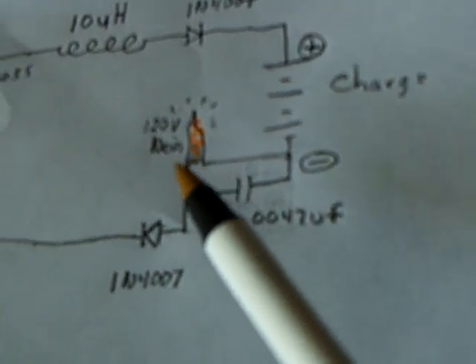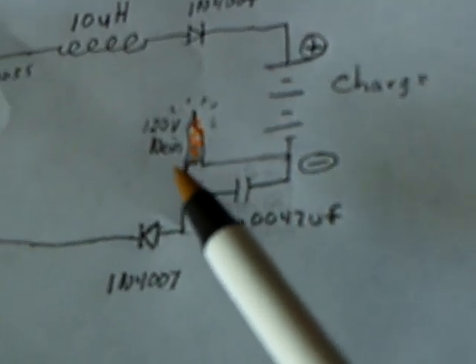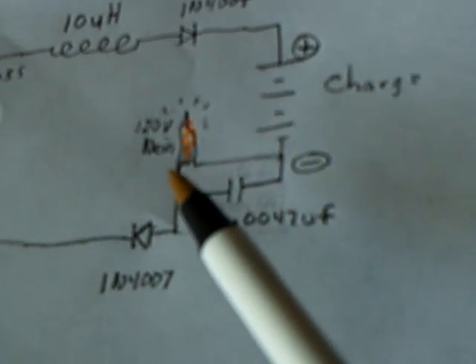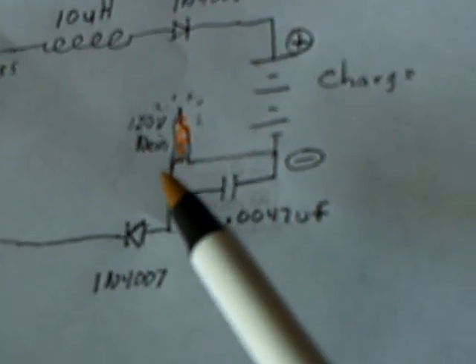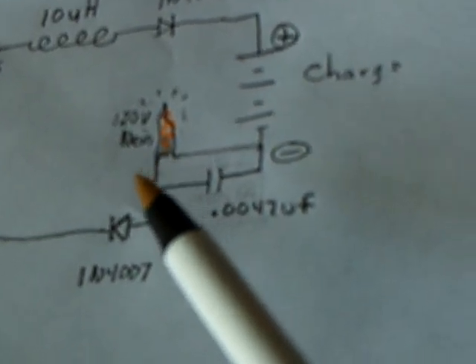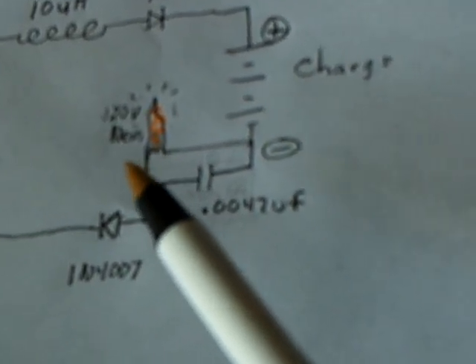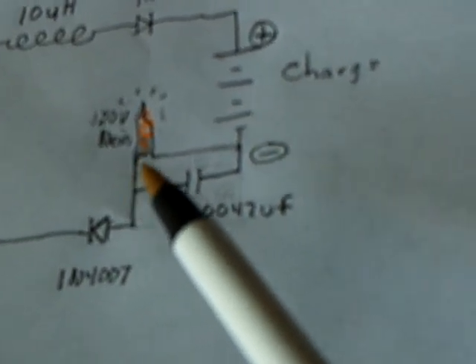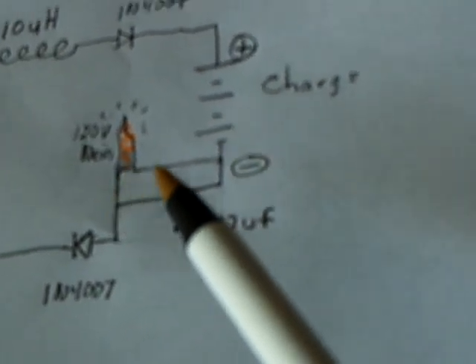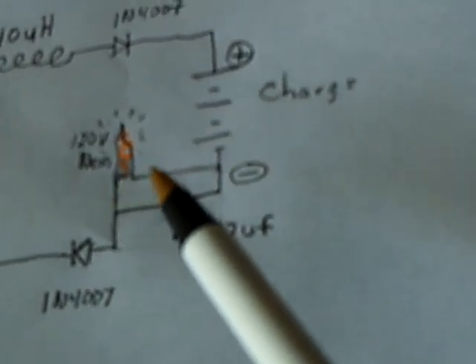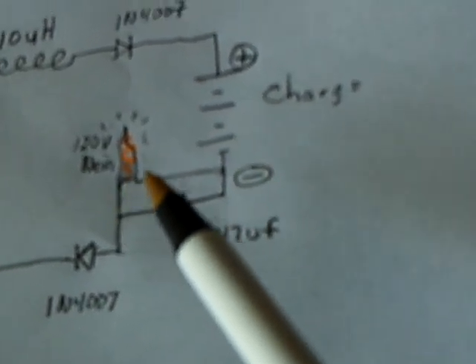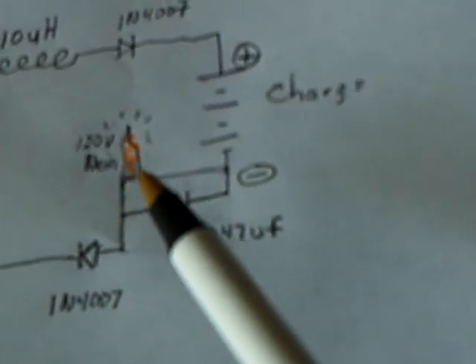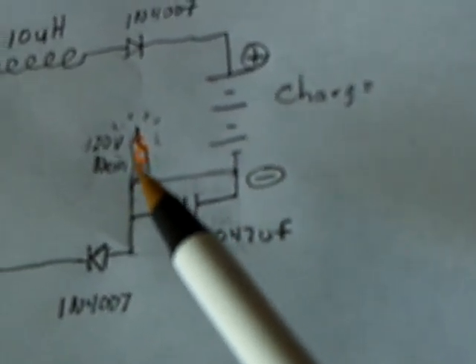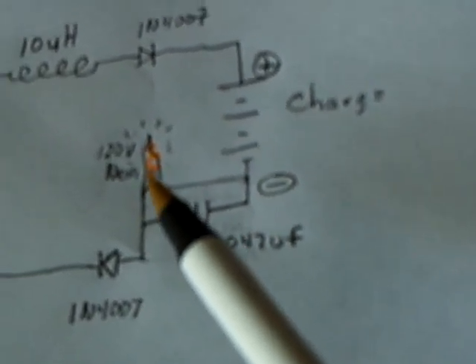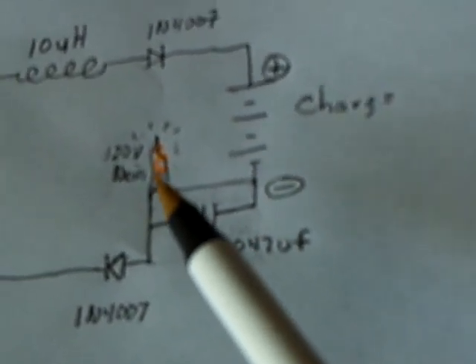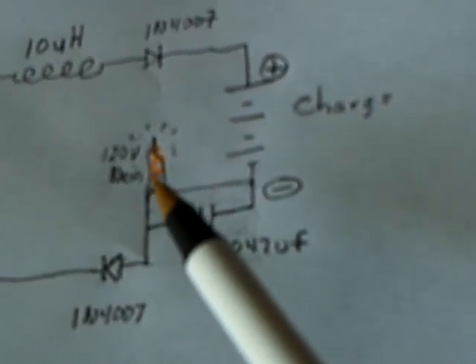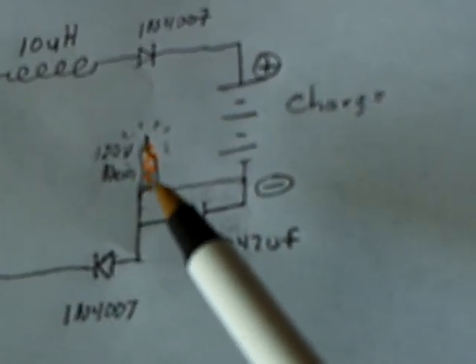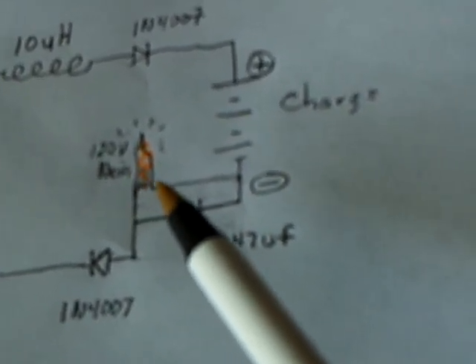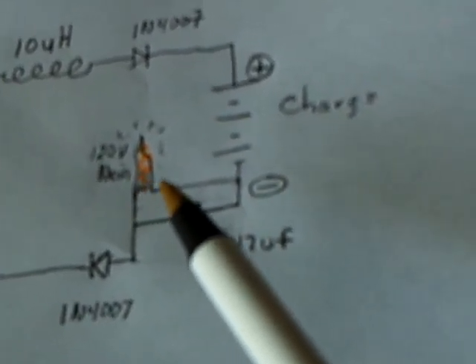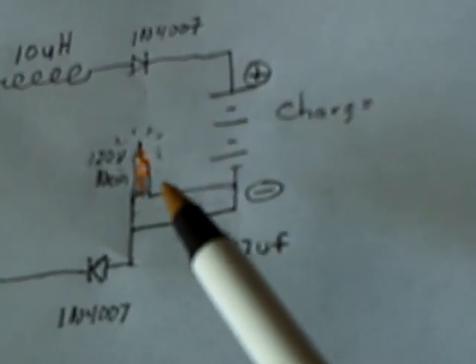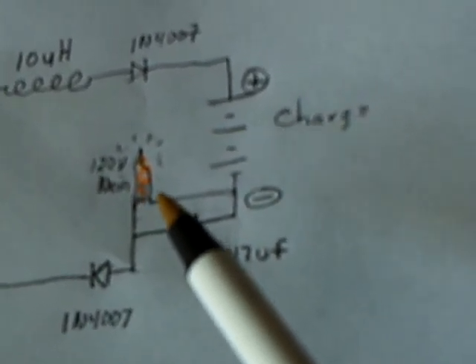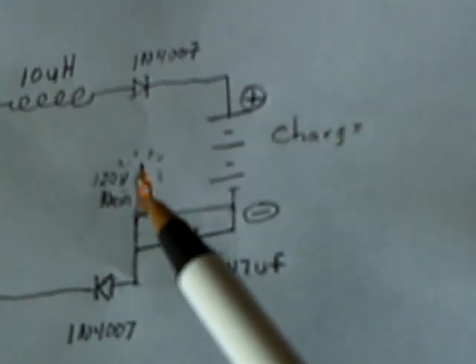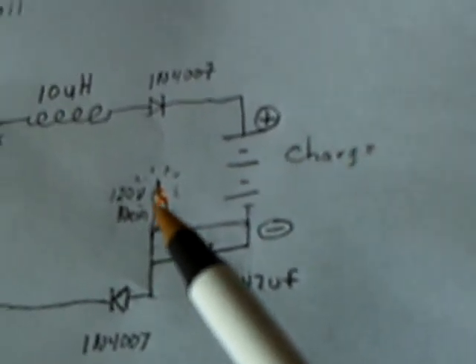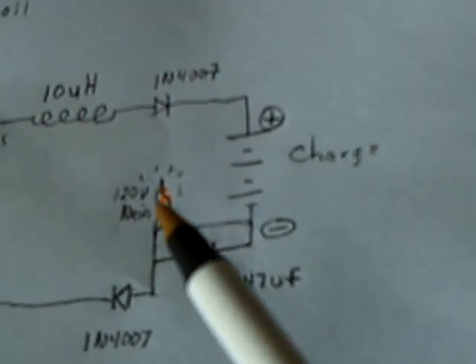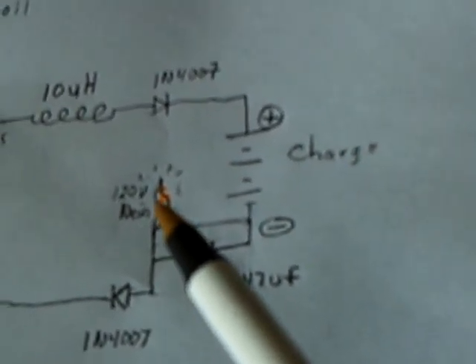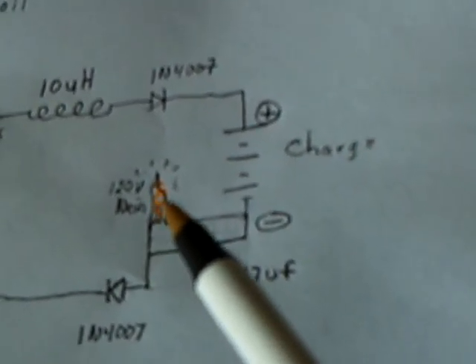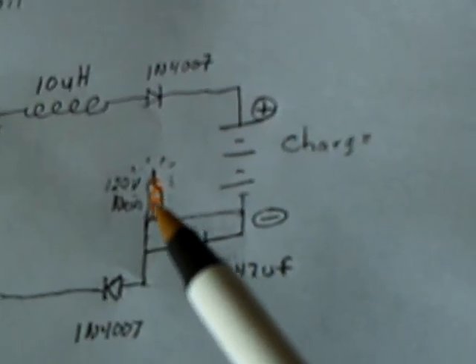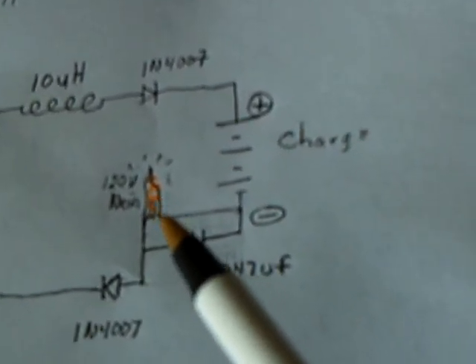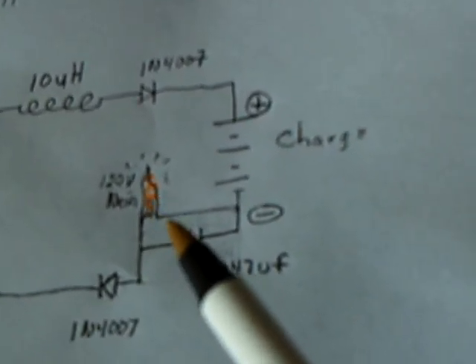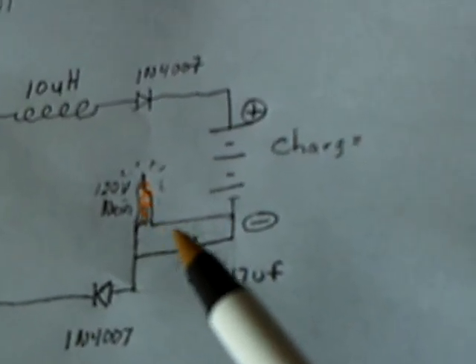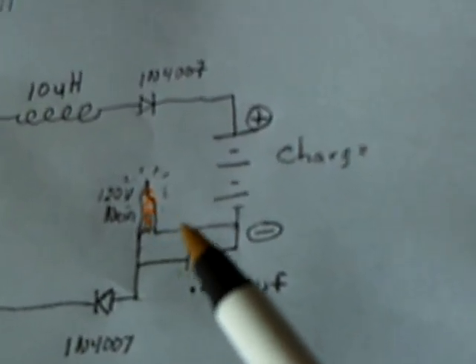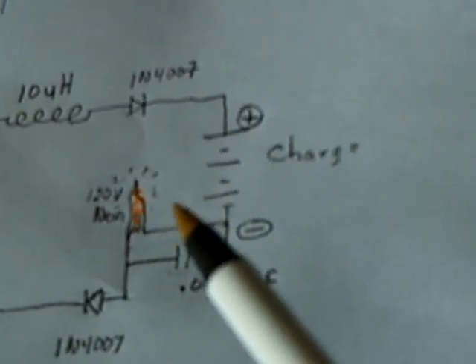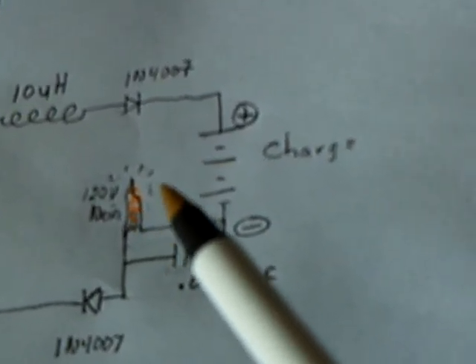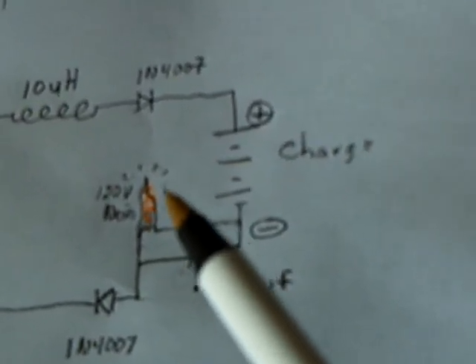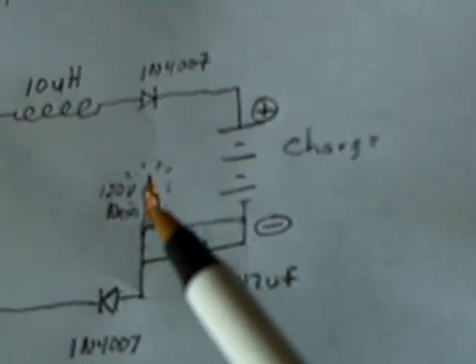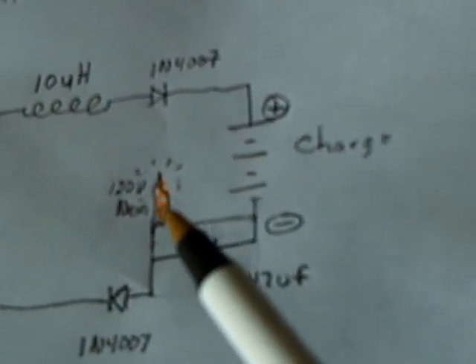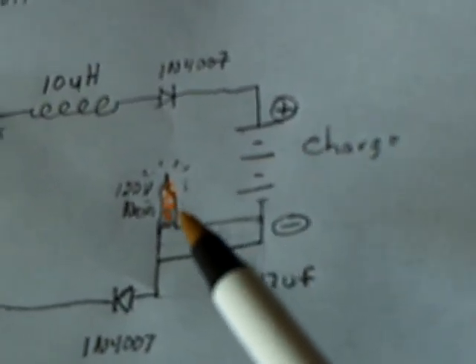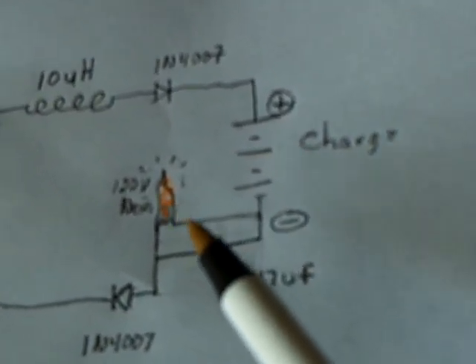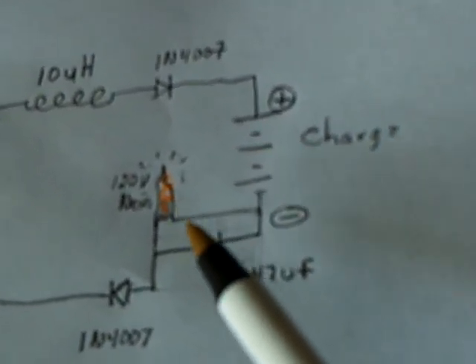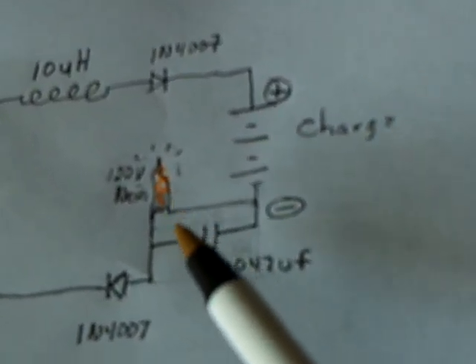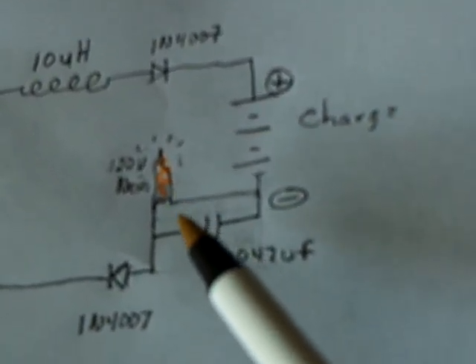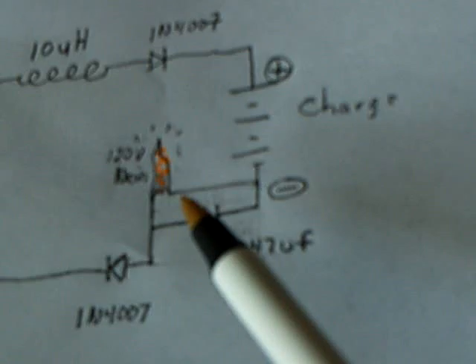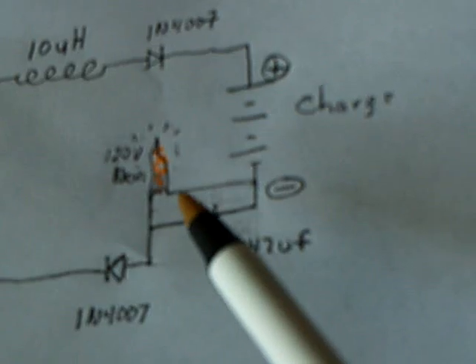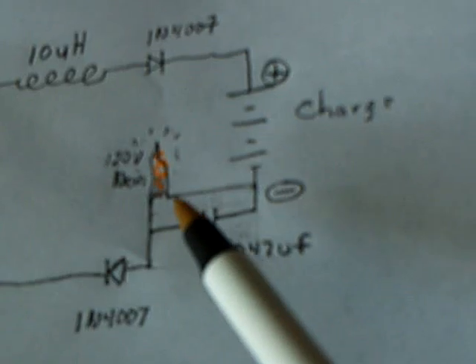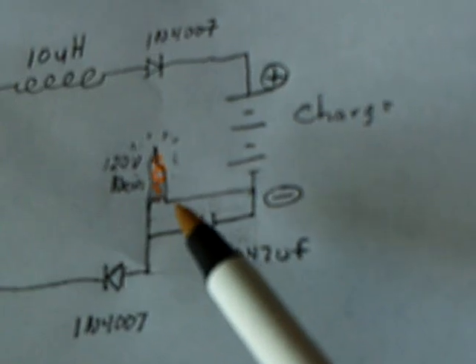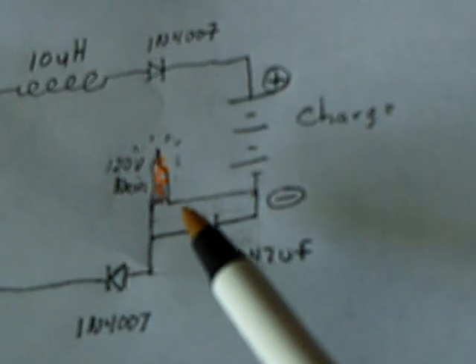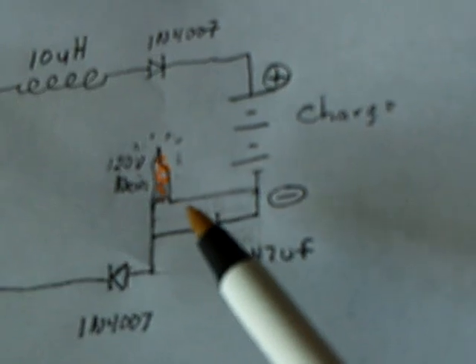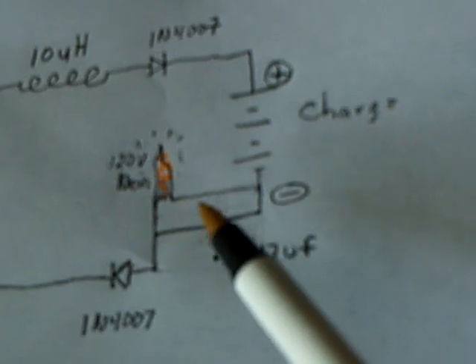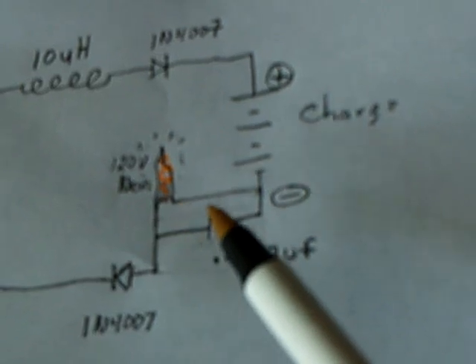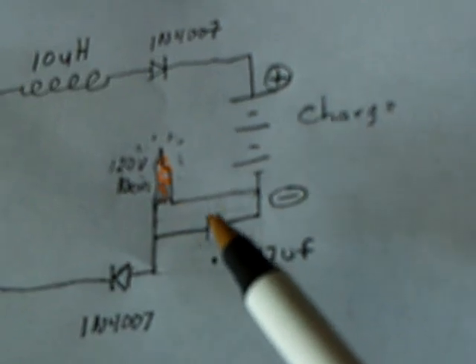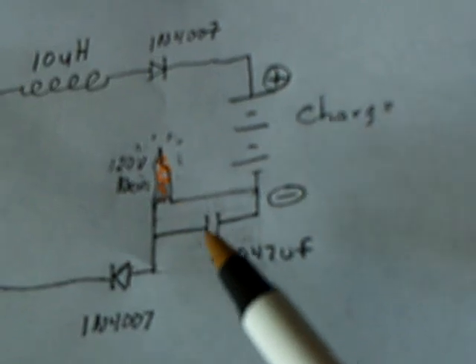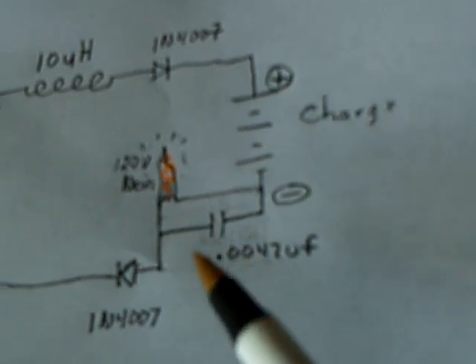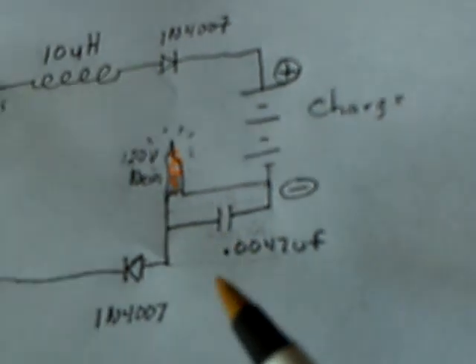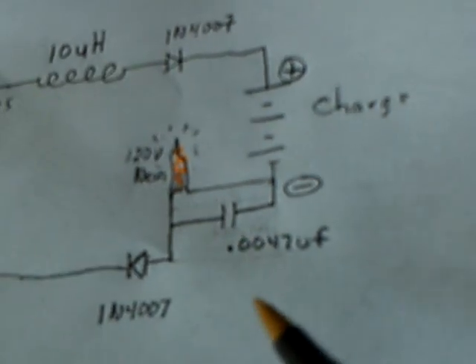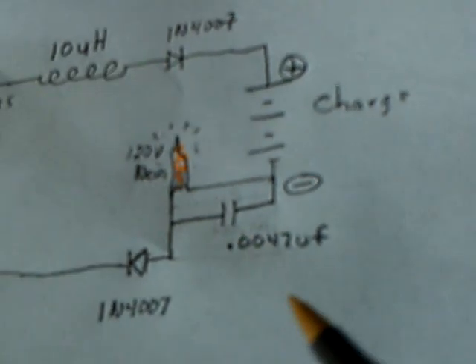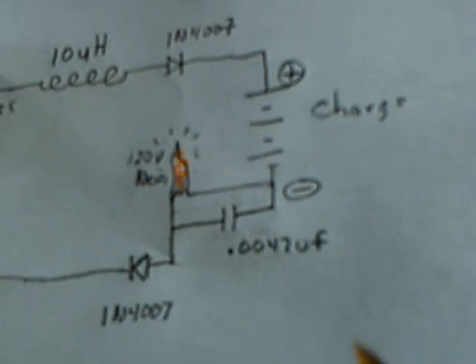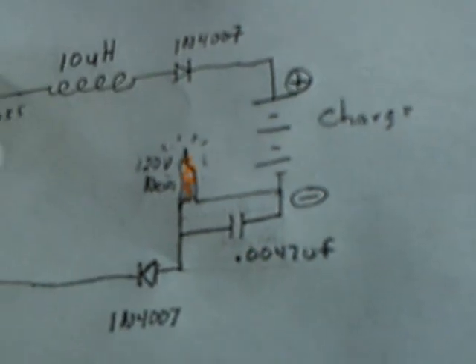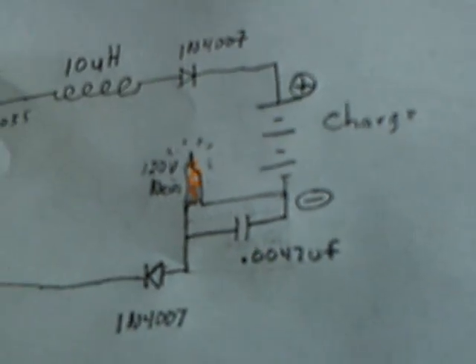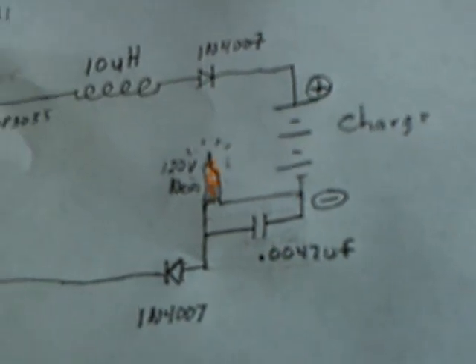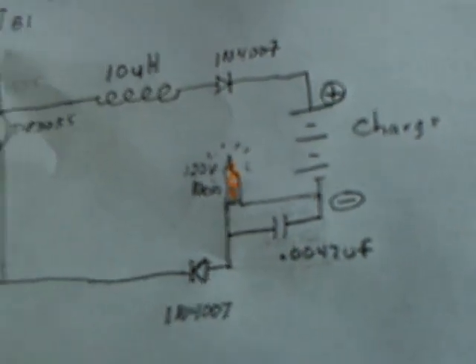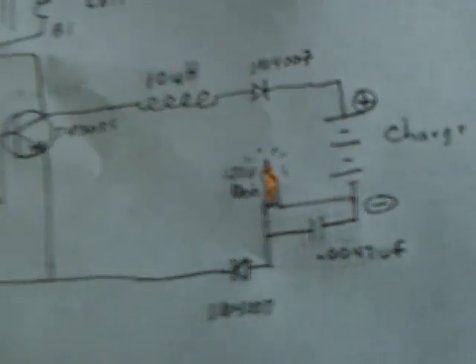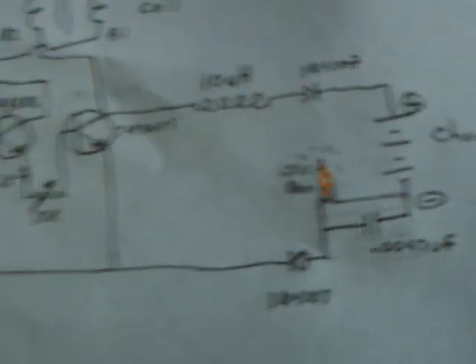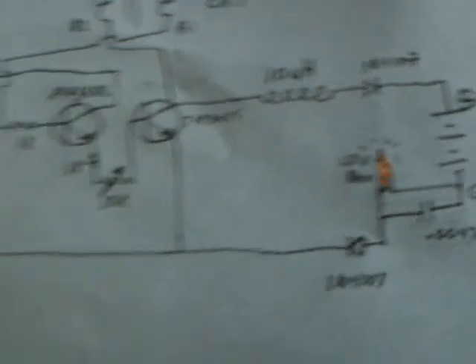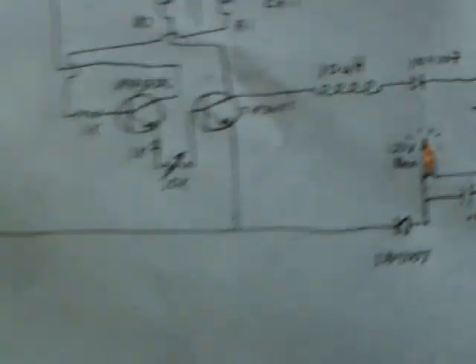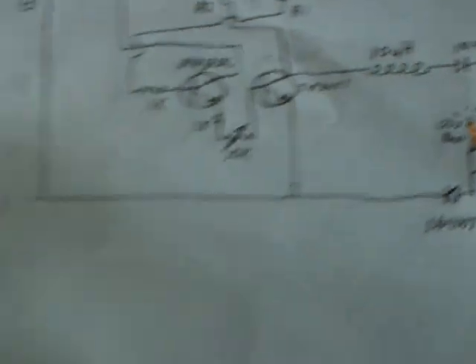I was trying to get a fluorescent to light off, but it didn't. But this neon thing ended up being a really interesting charger.